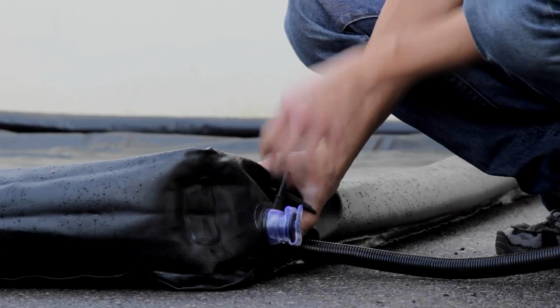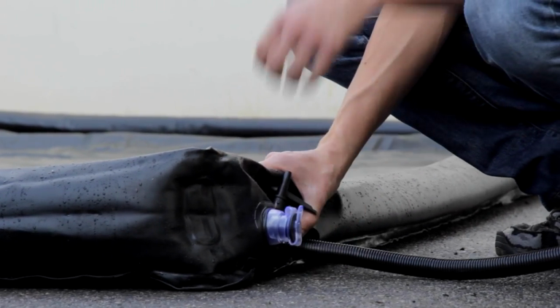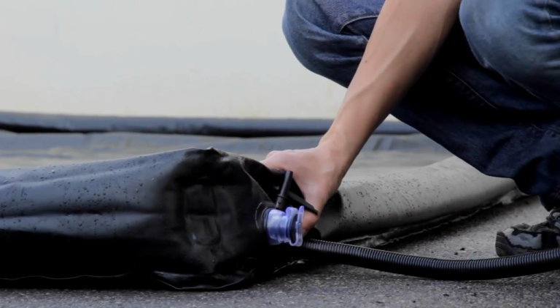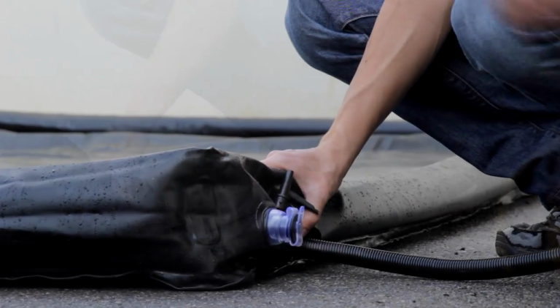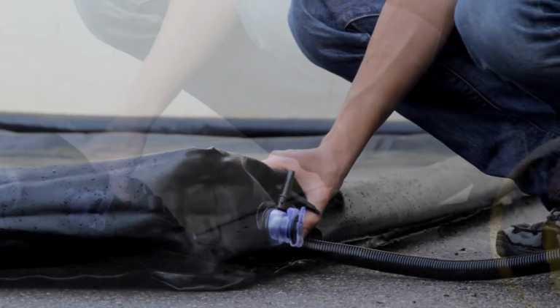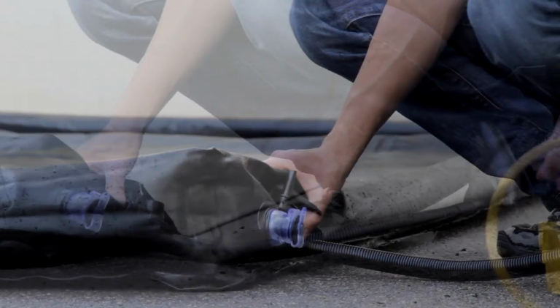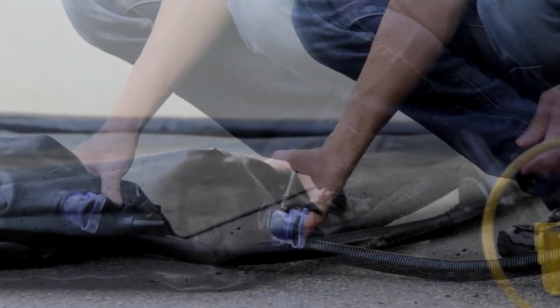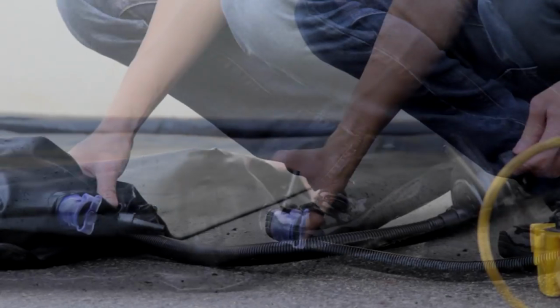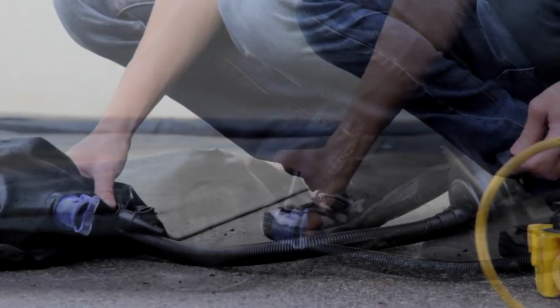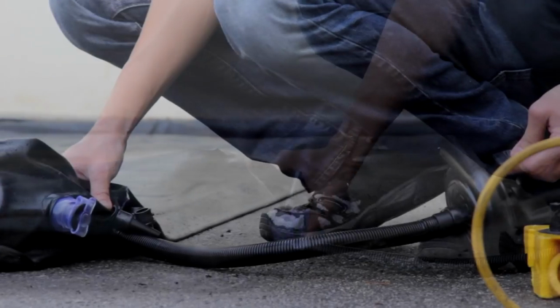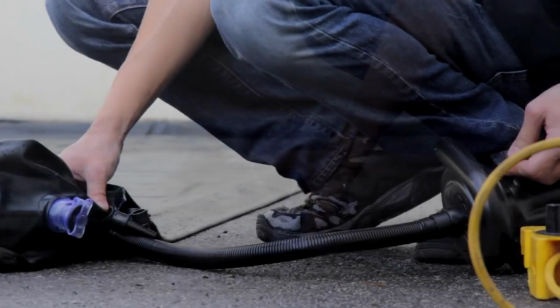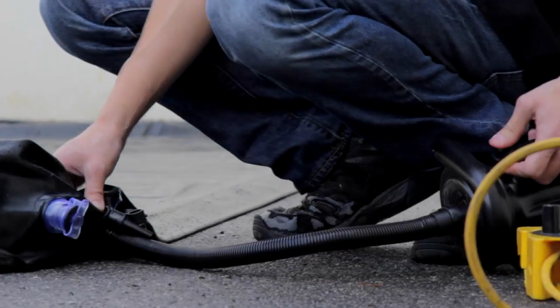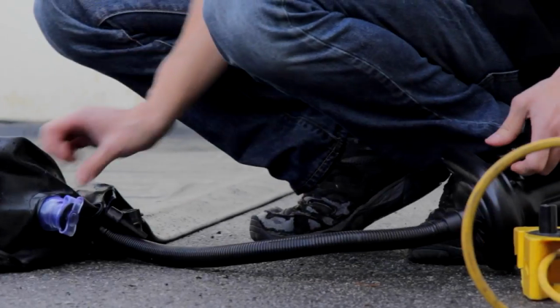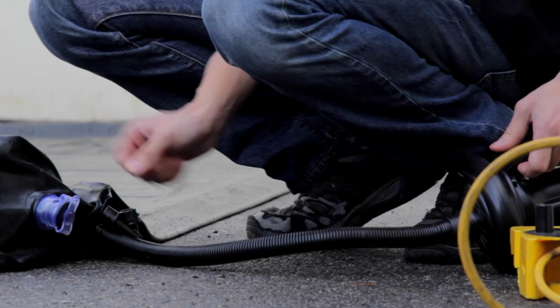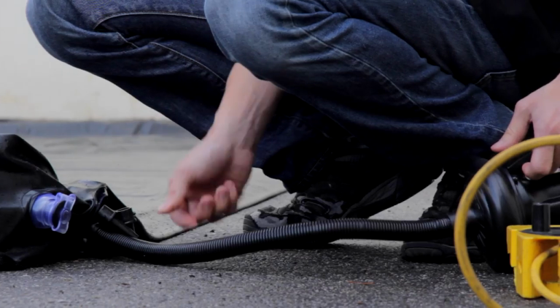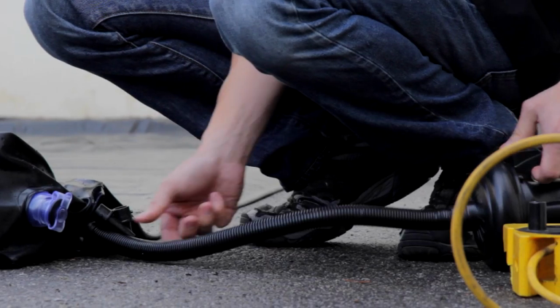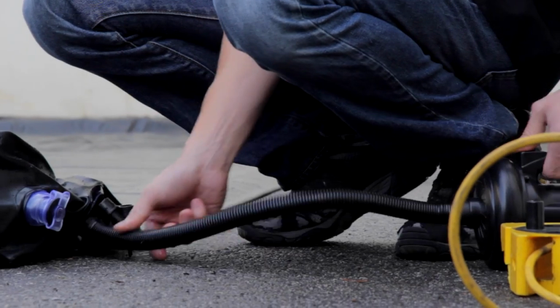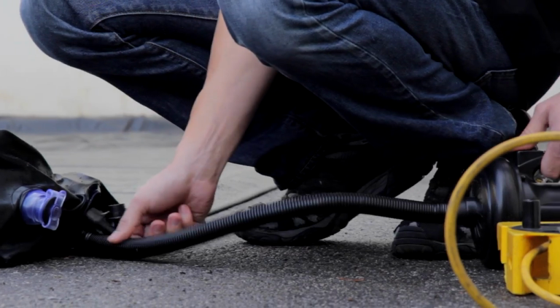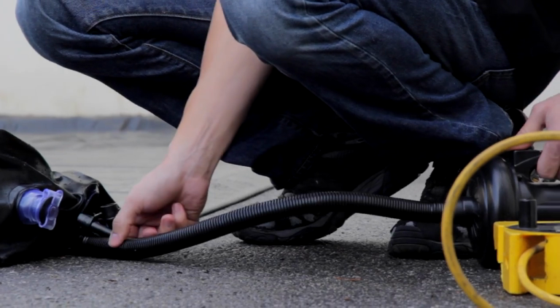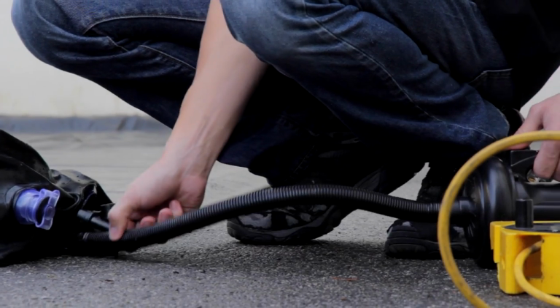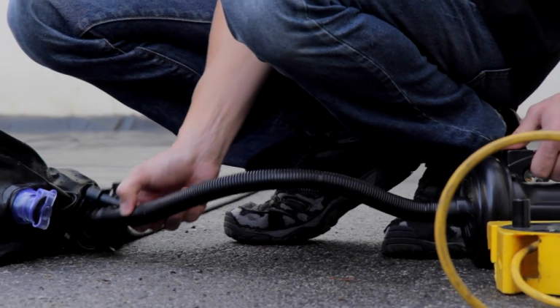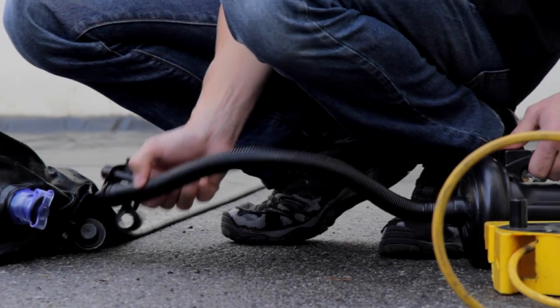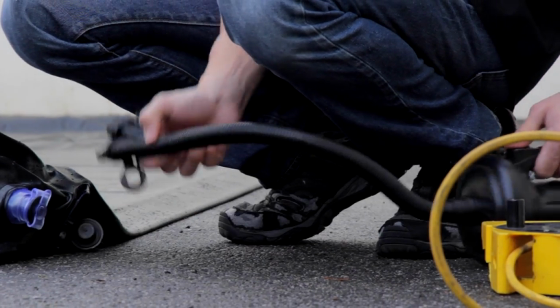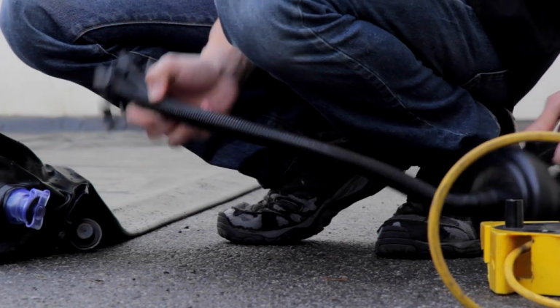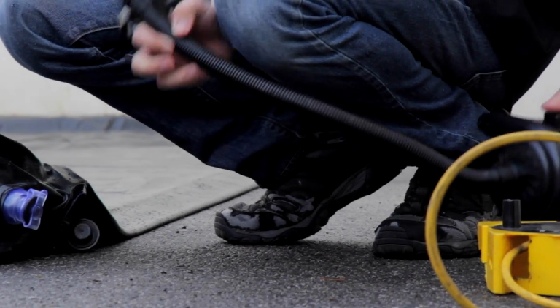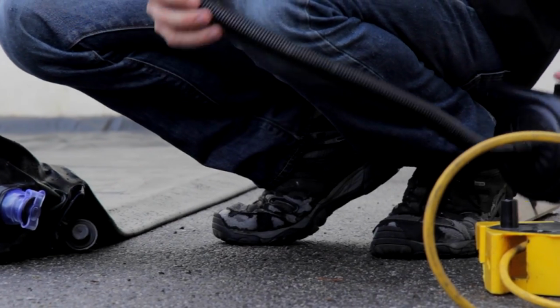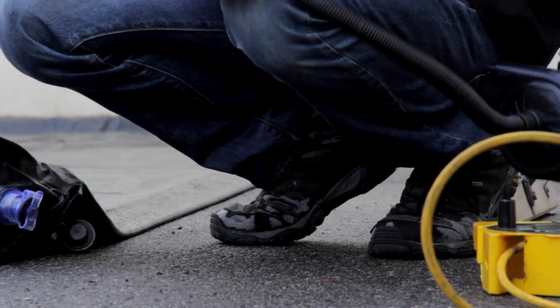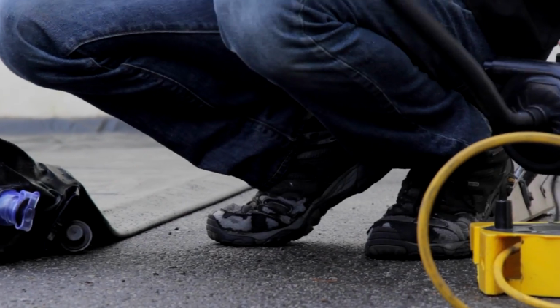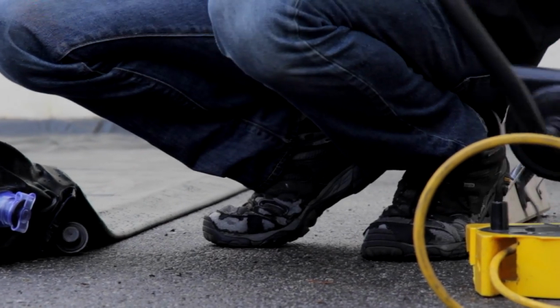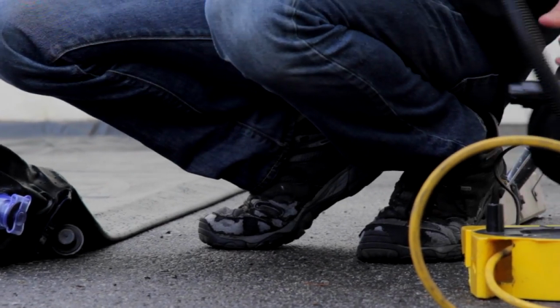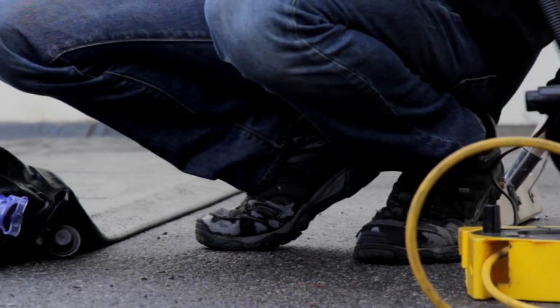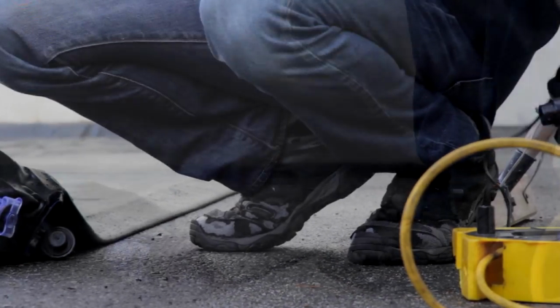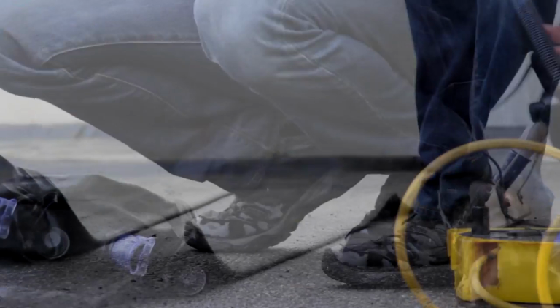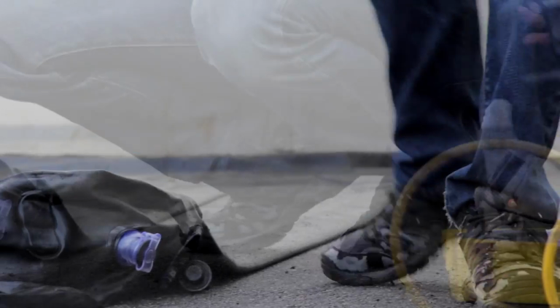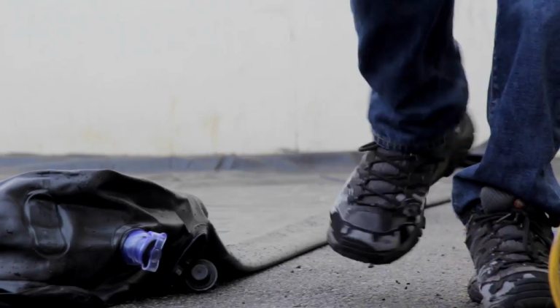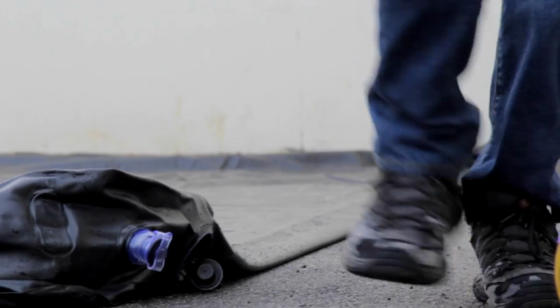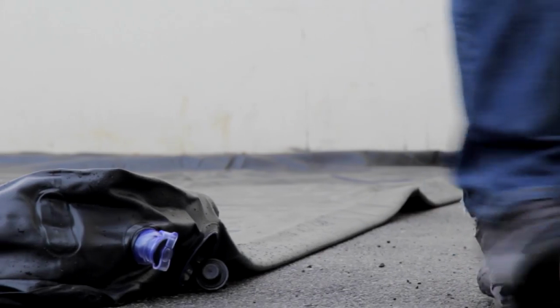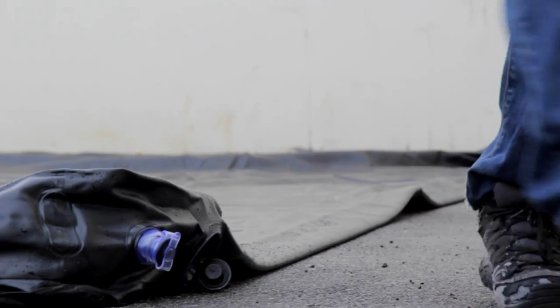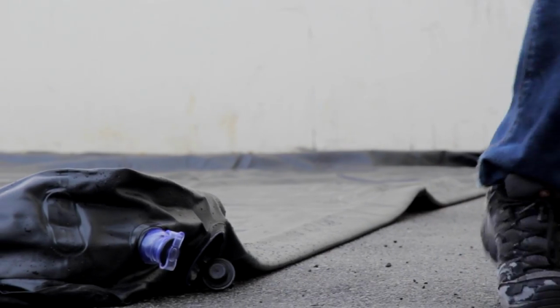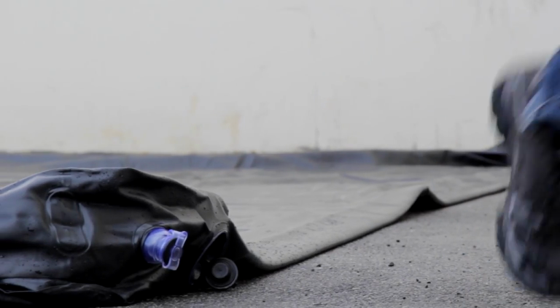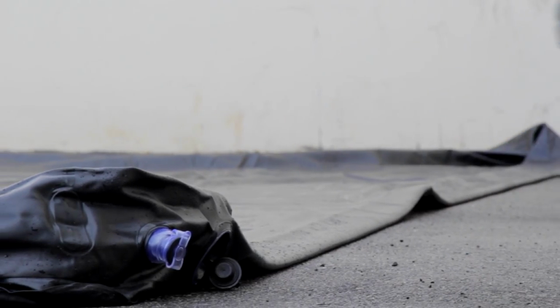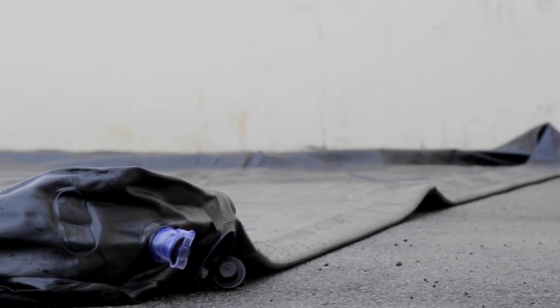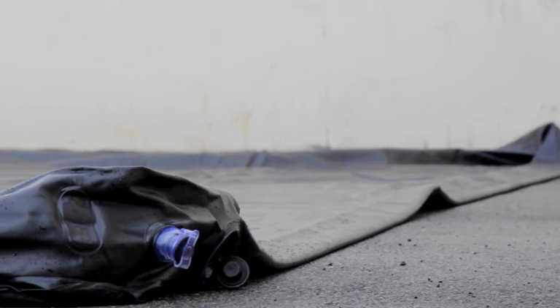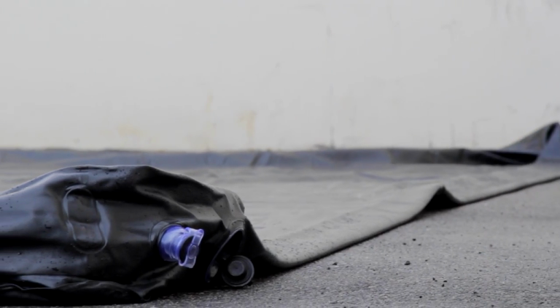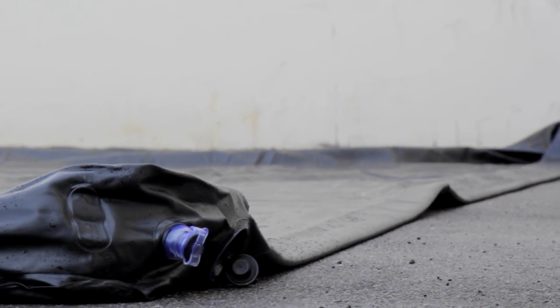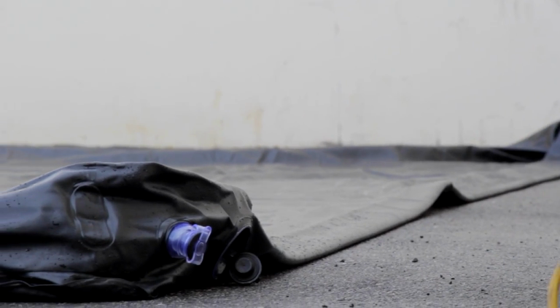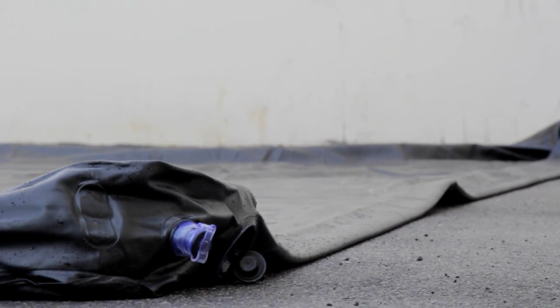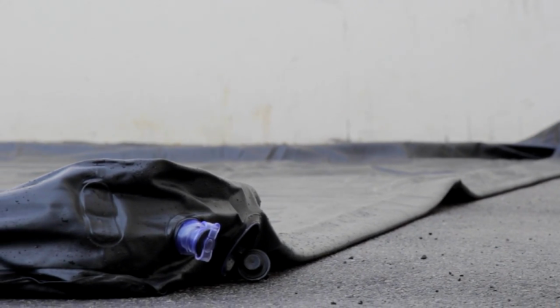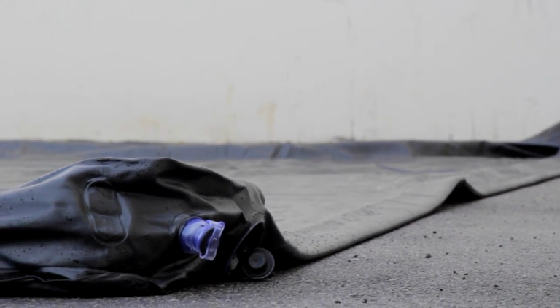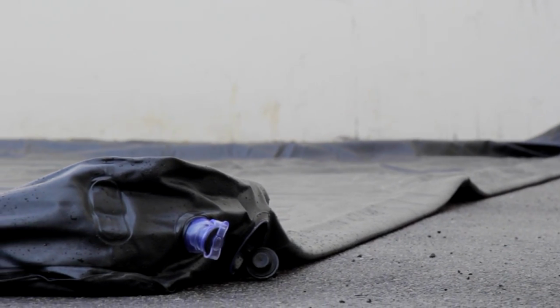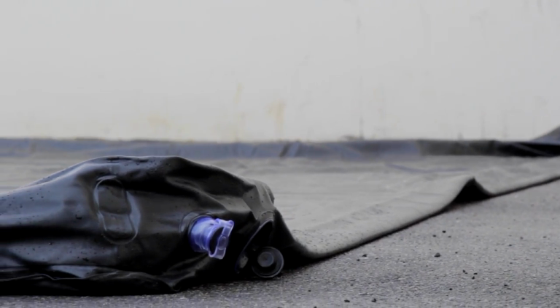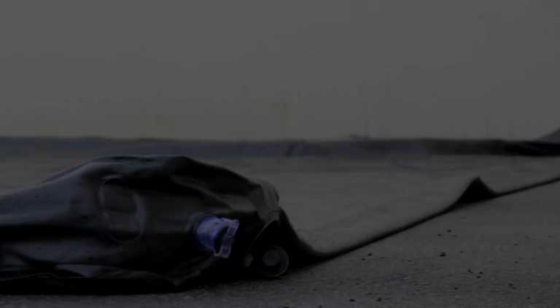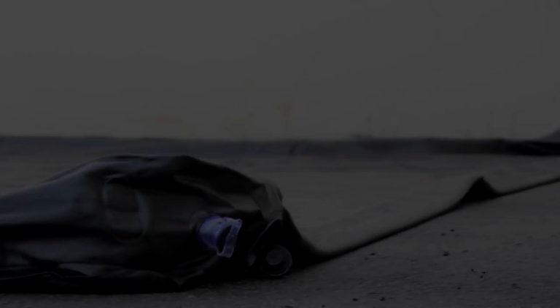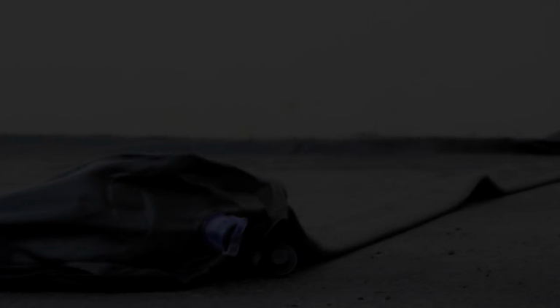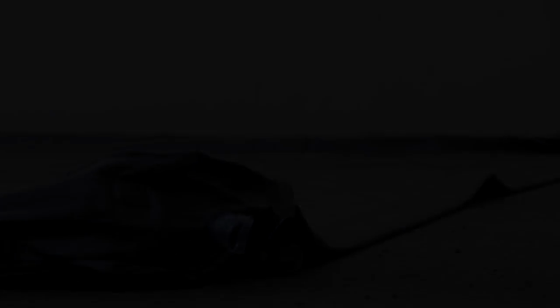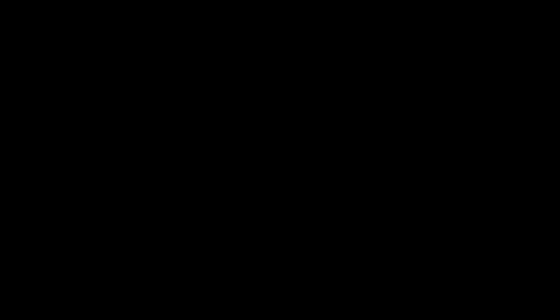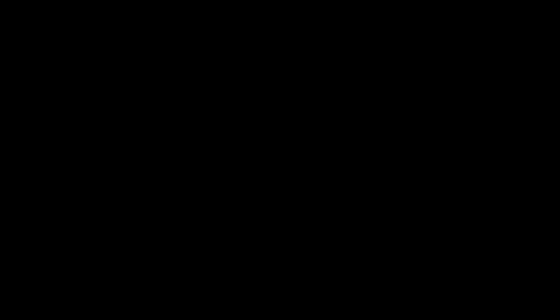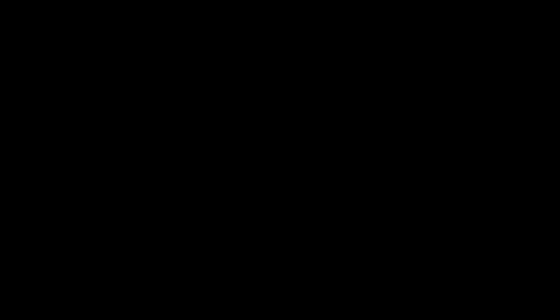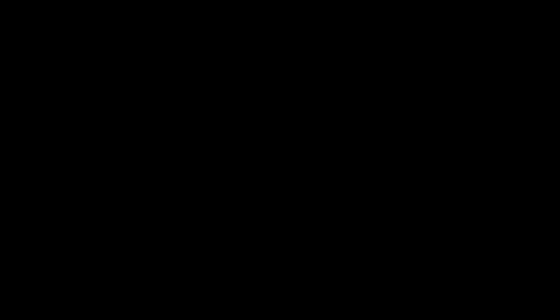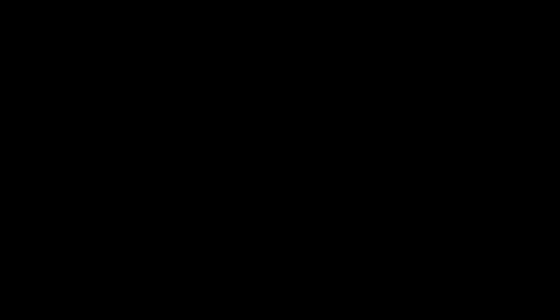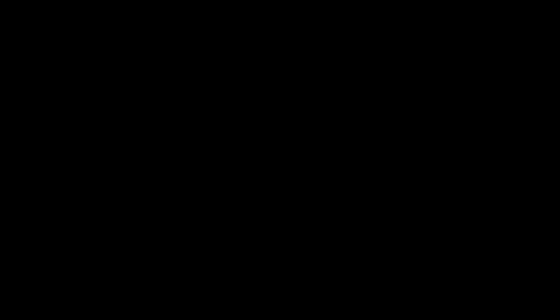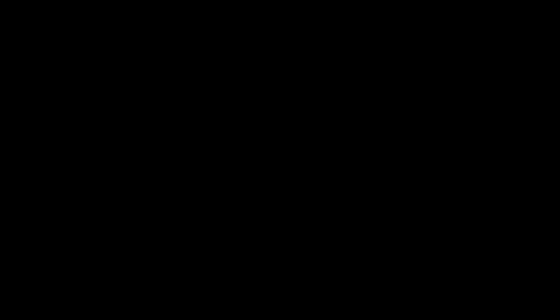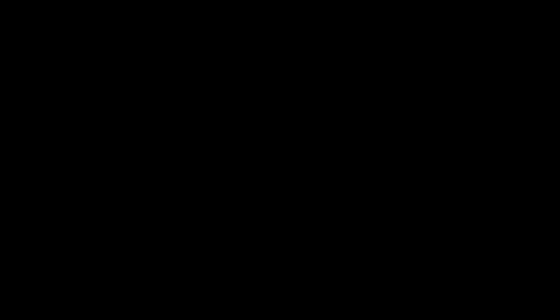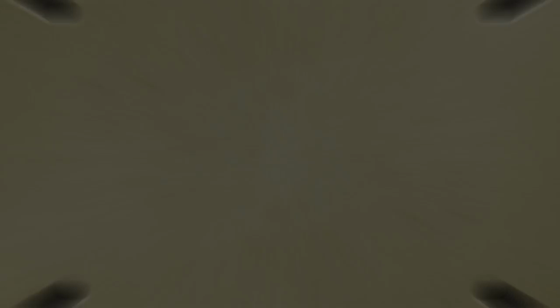Rinse, wash, dry, and detail any vehicle using Chemical Guys Water Containment Mat.